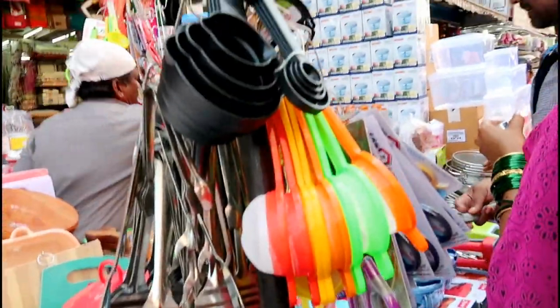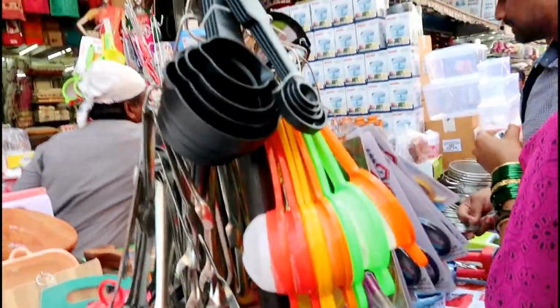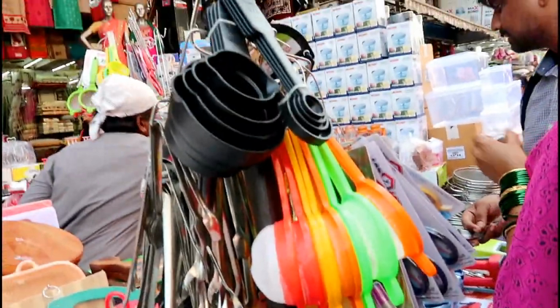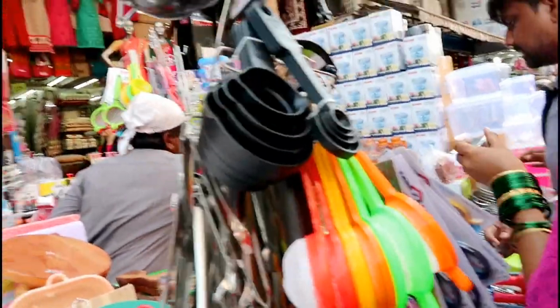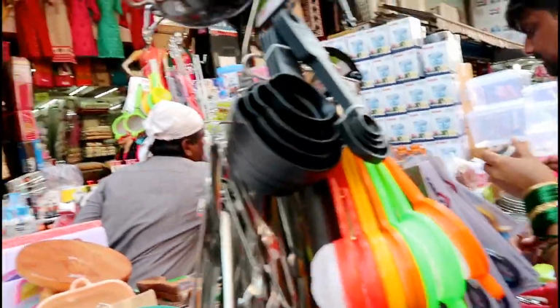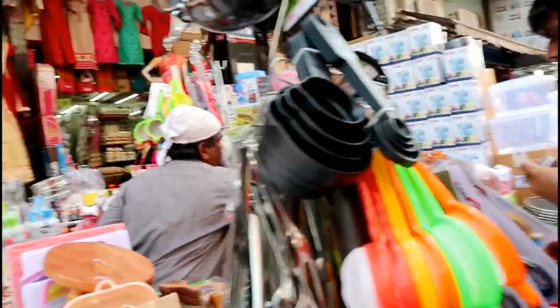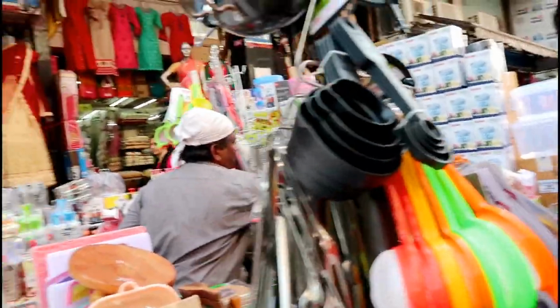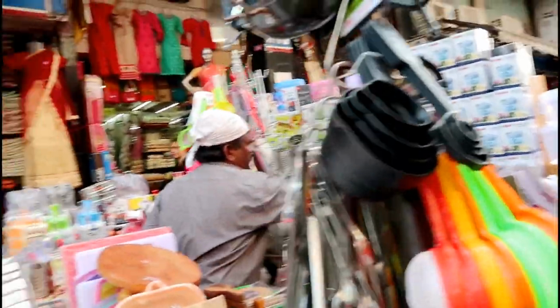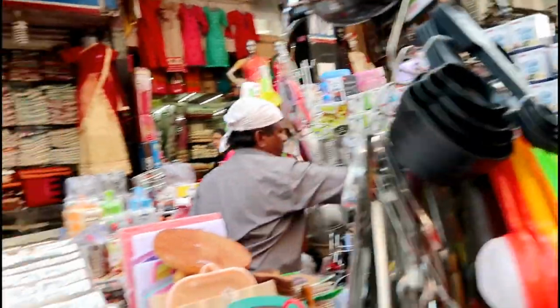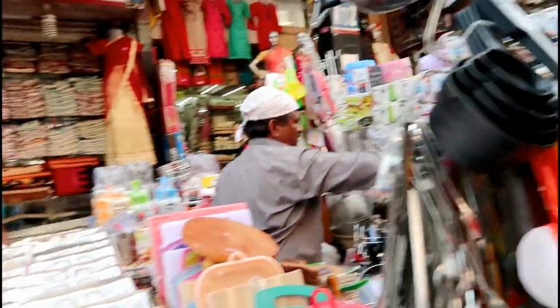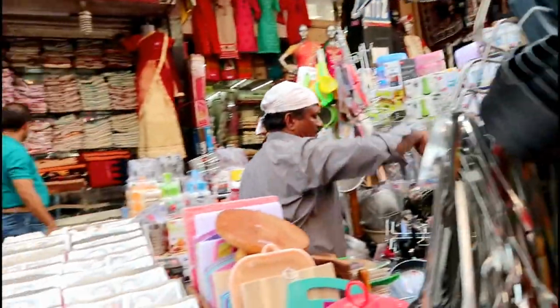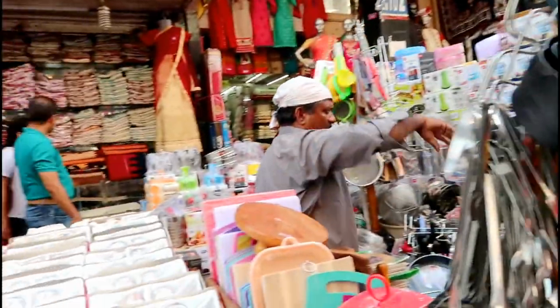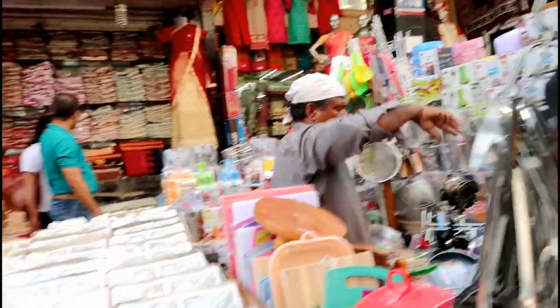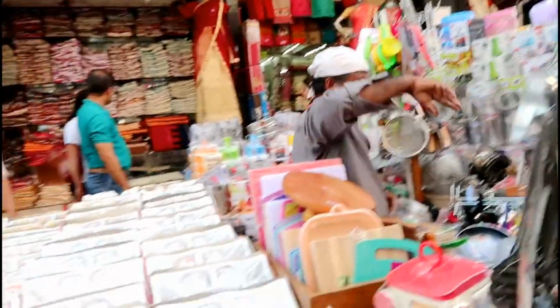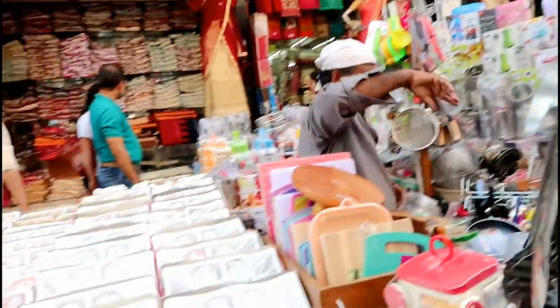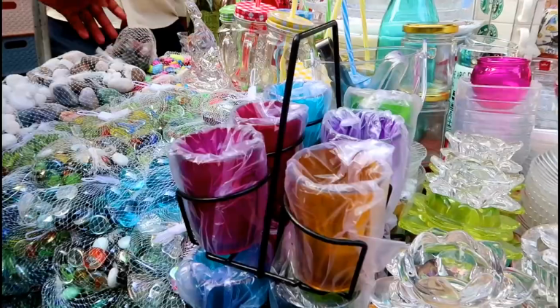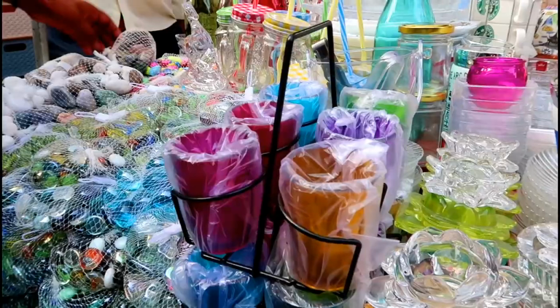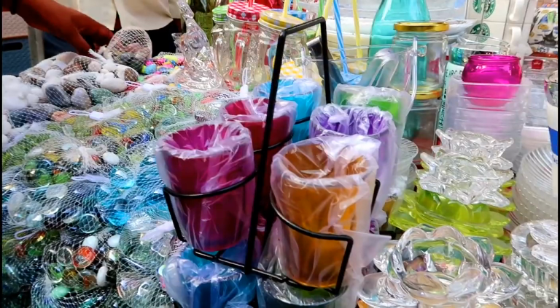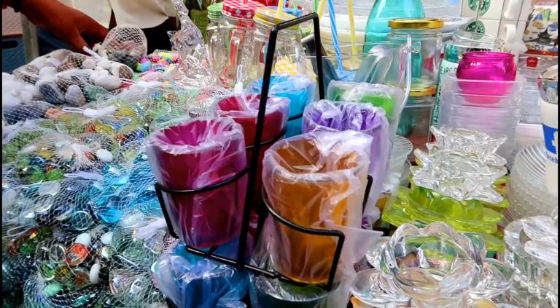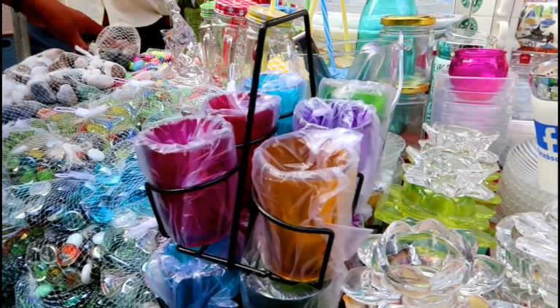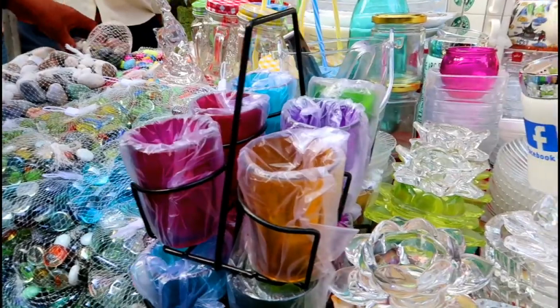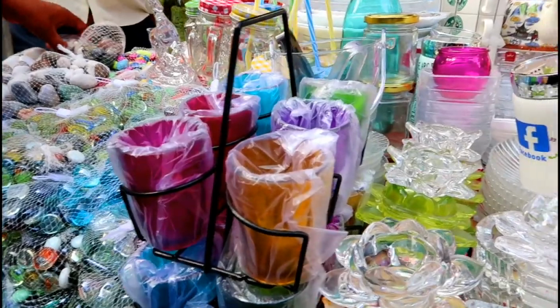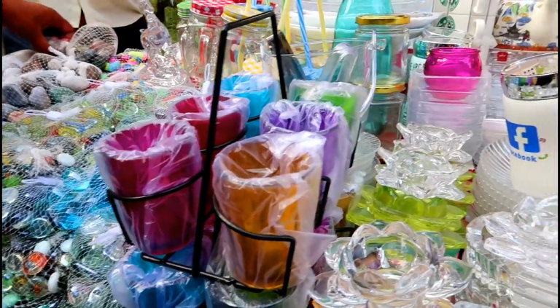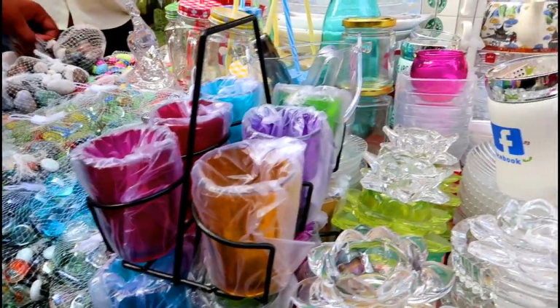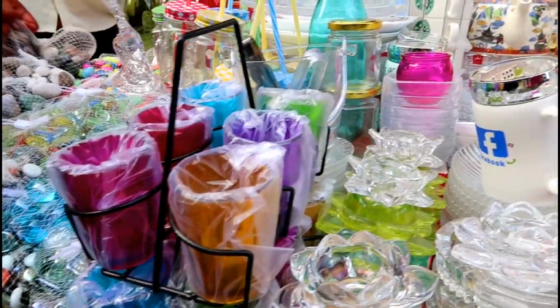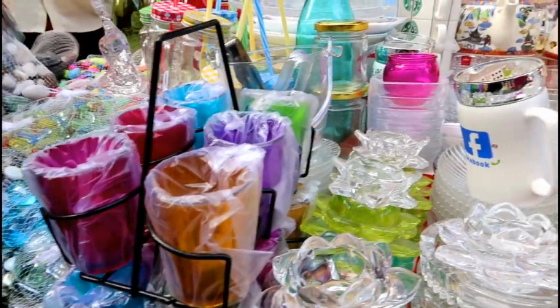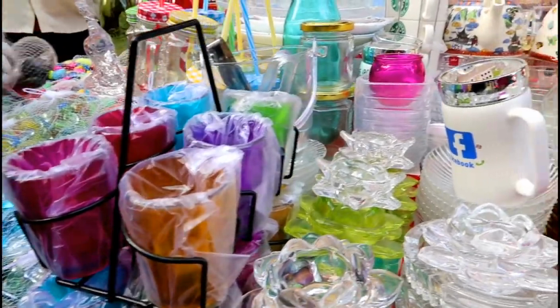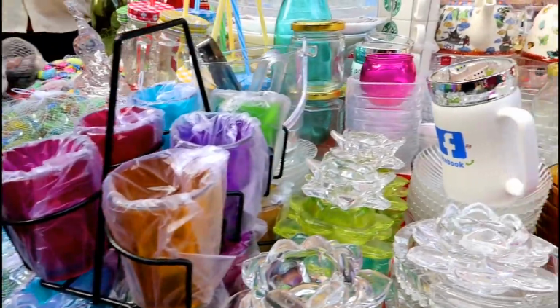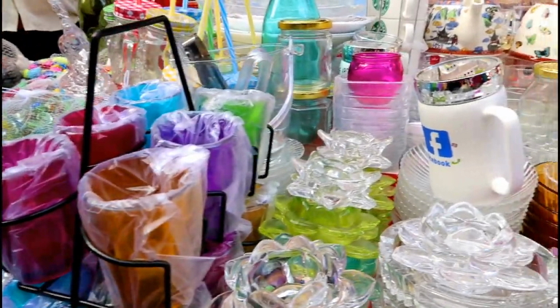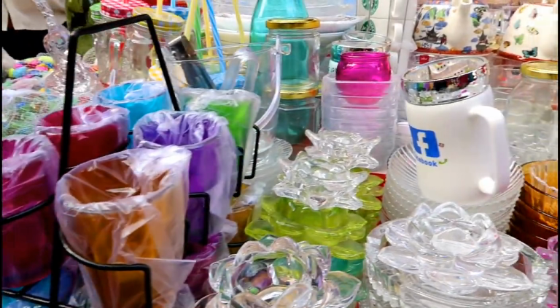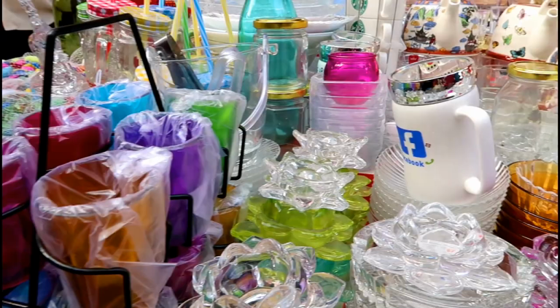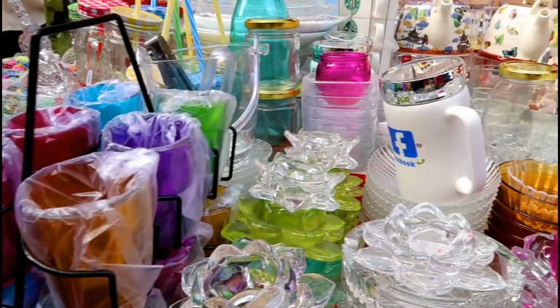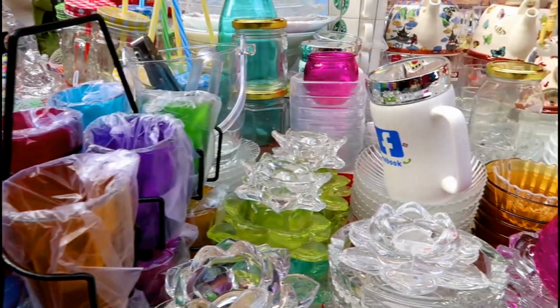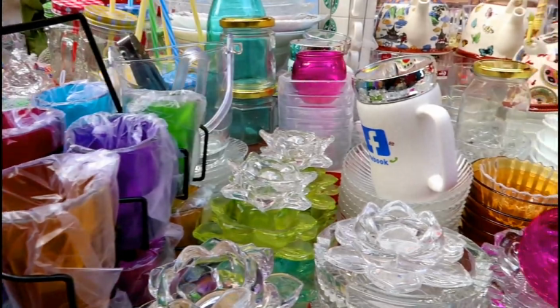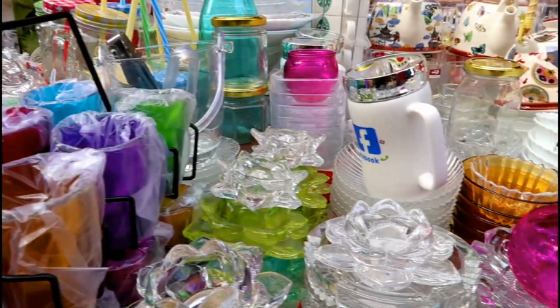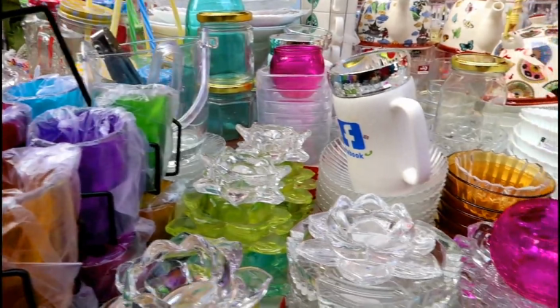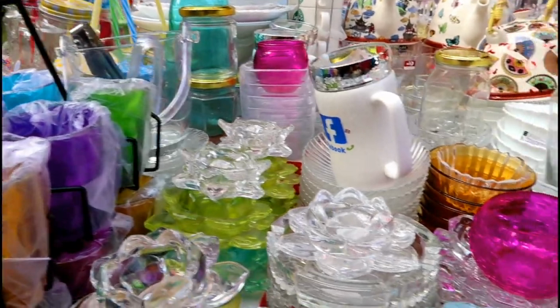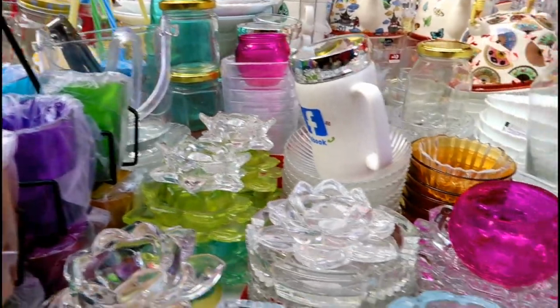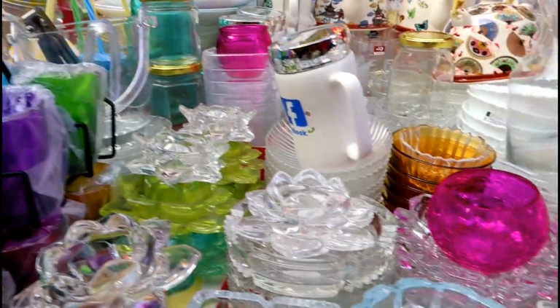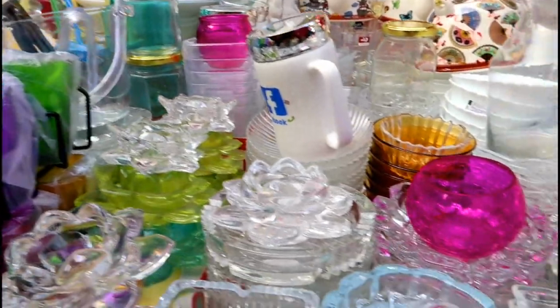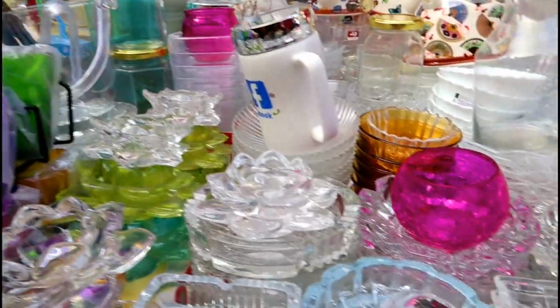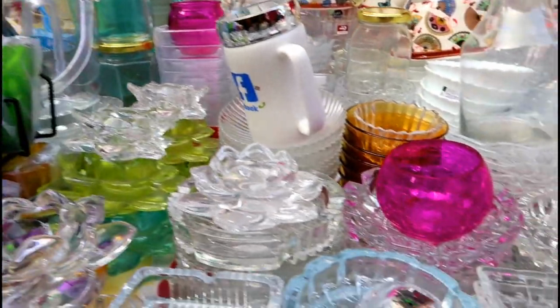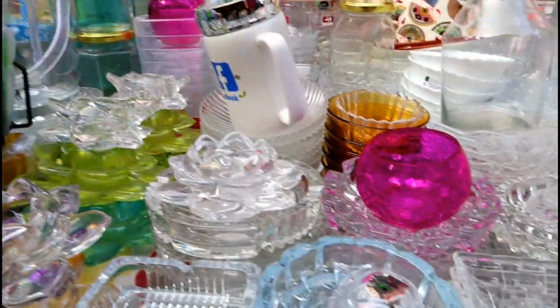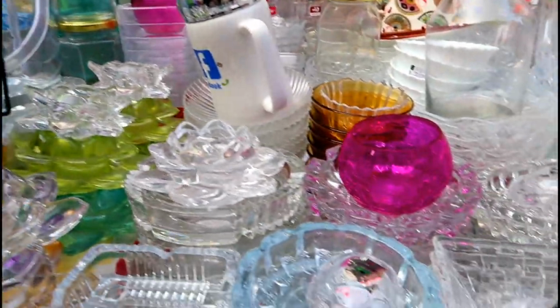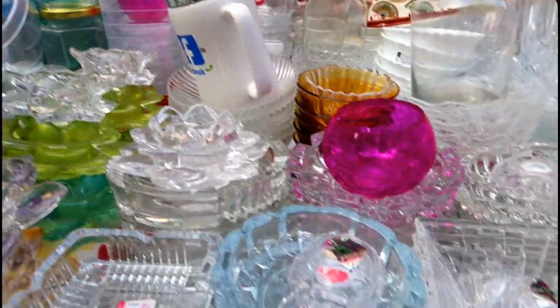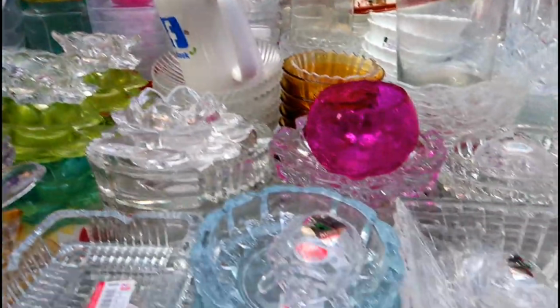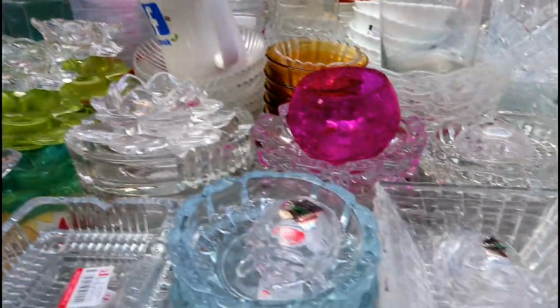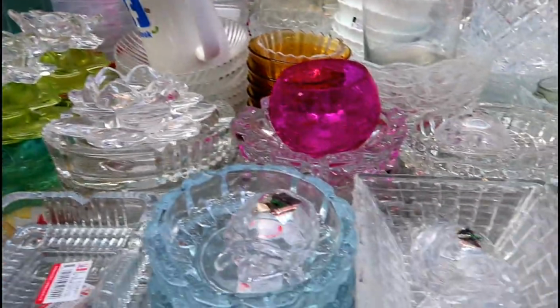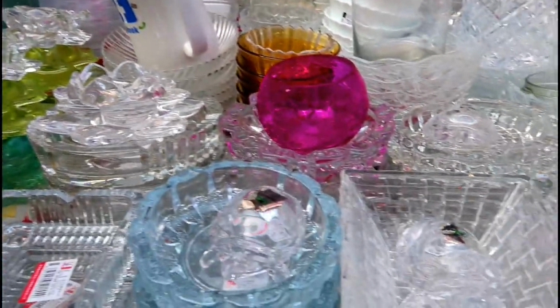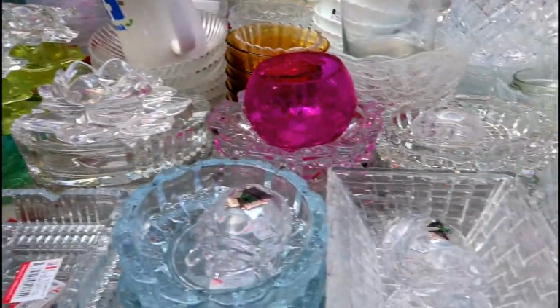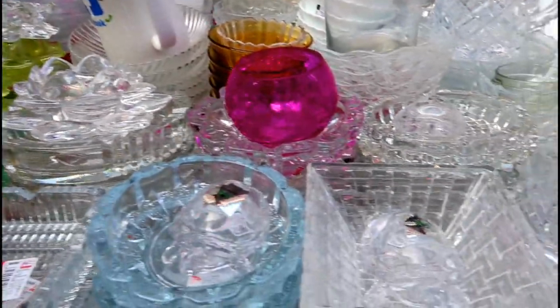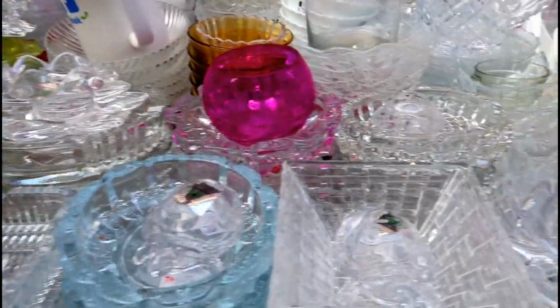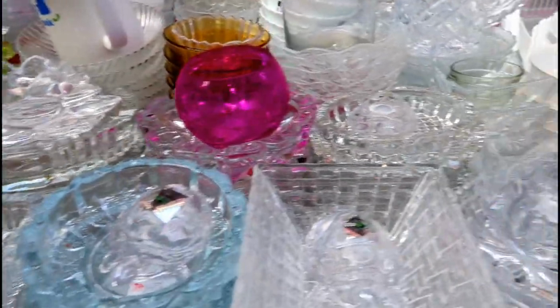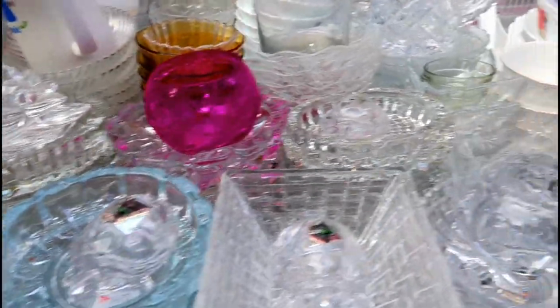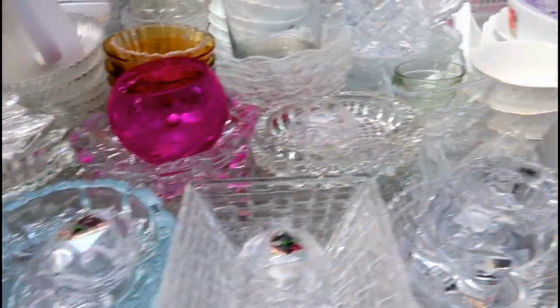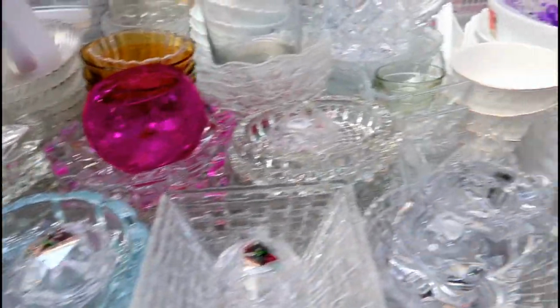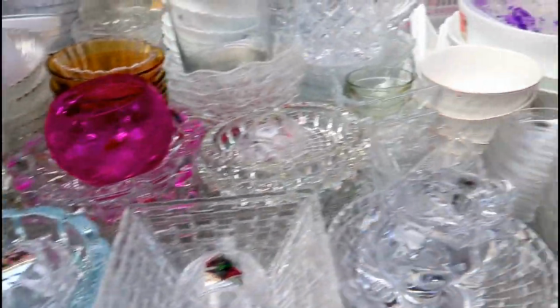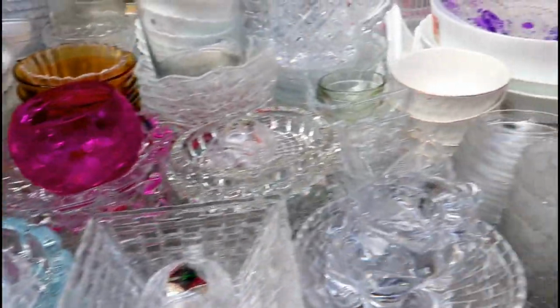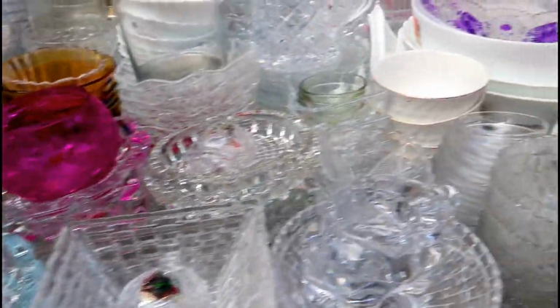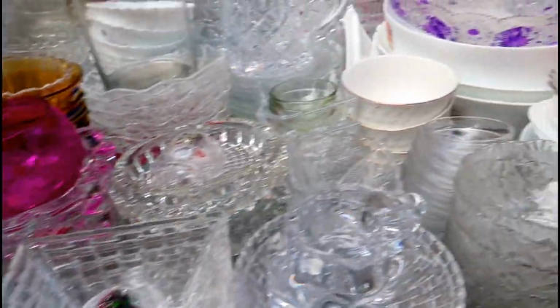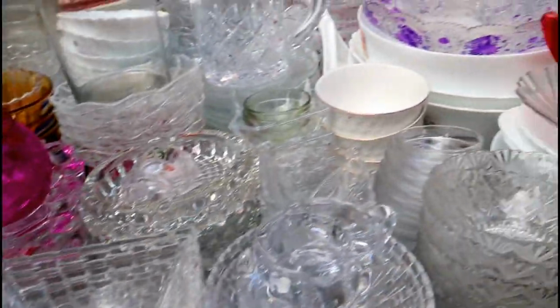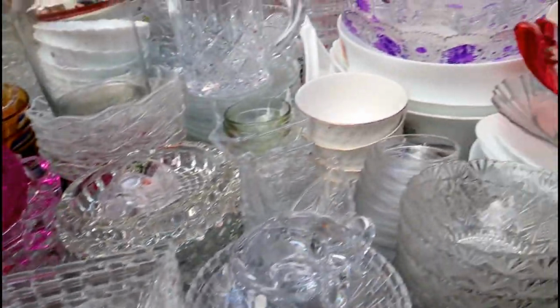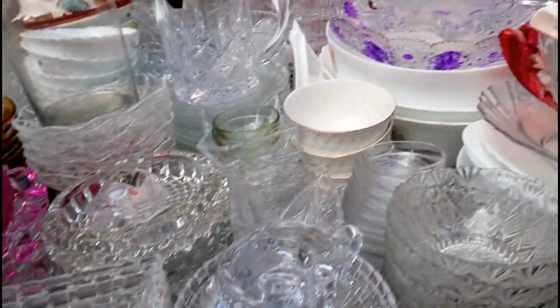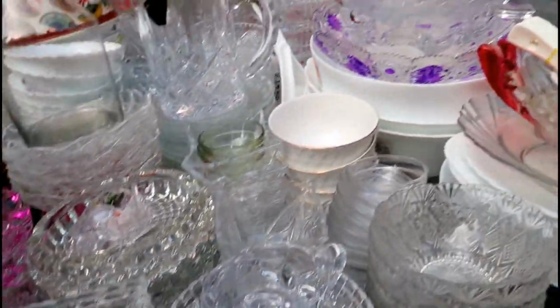Oh my god, these chai cups look so cute! There were also many quirky crockery items over there.